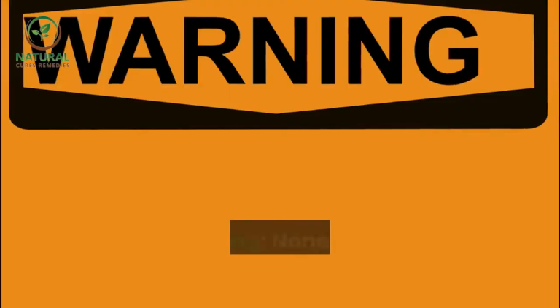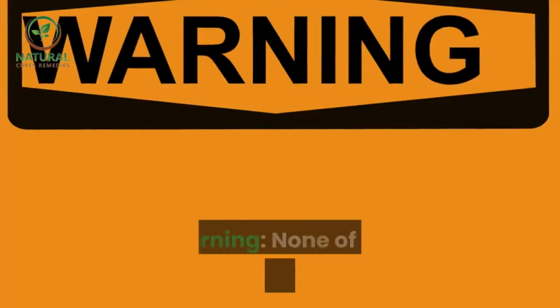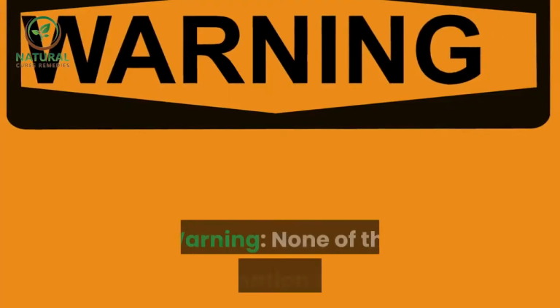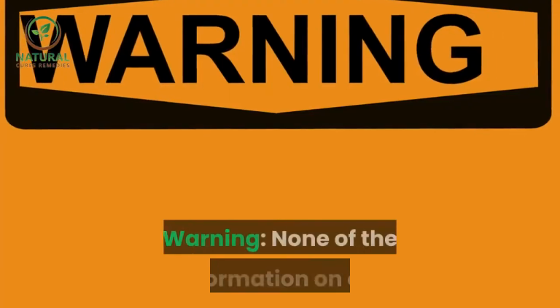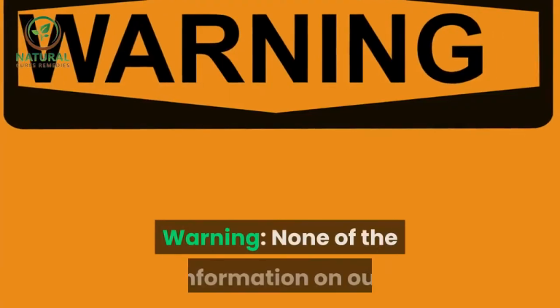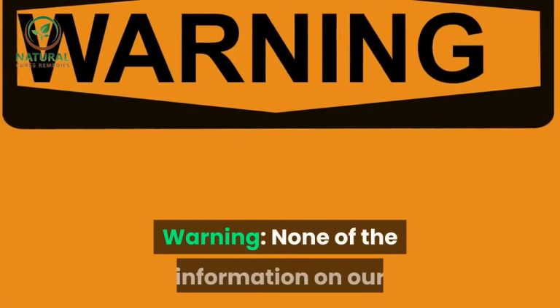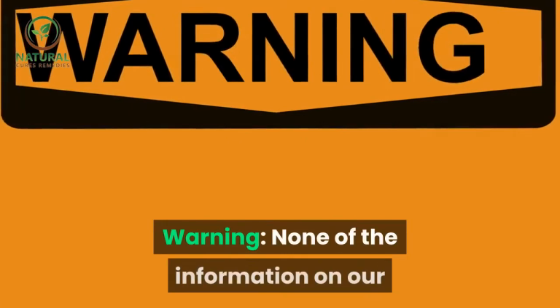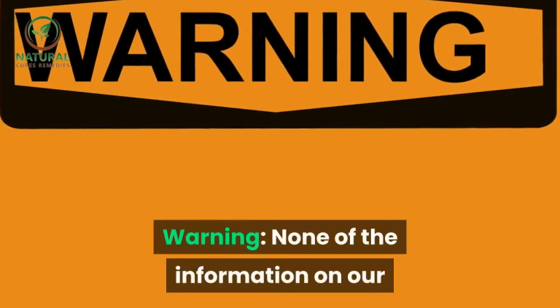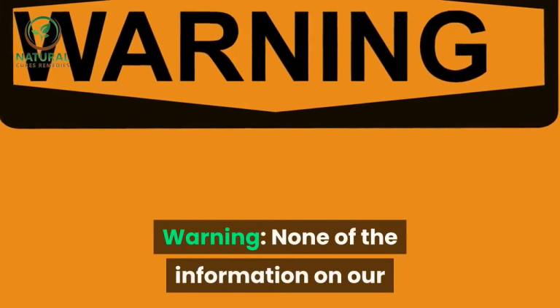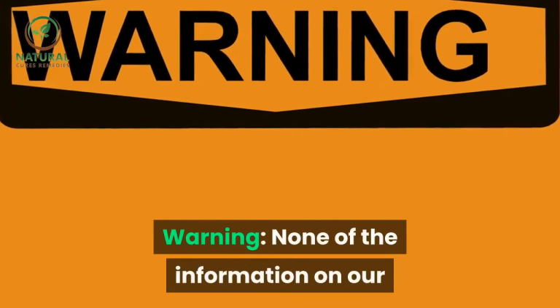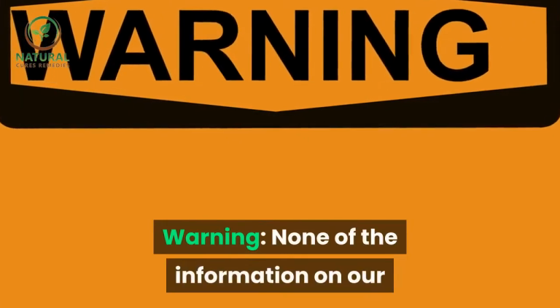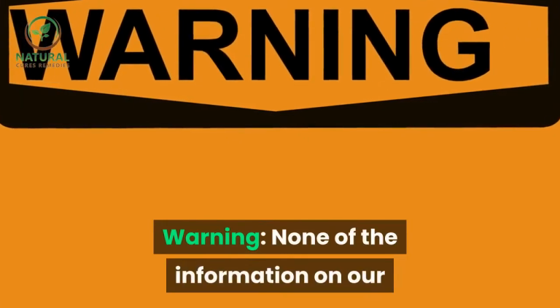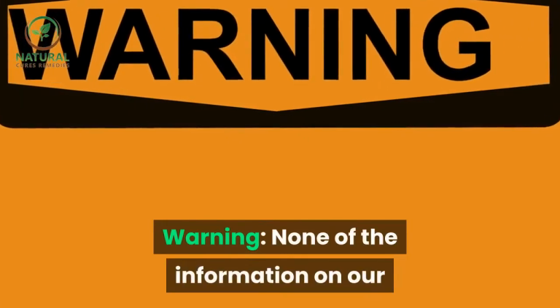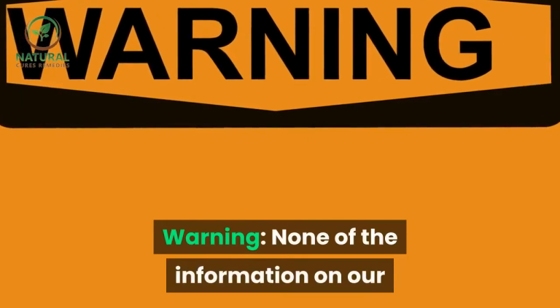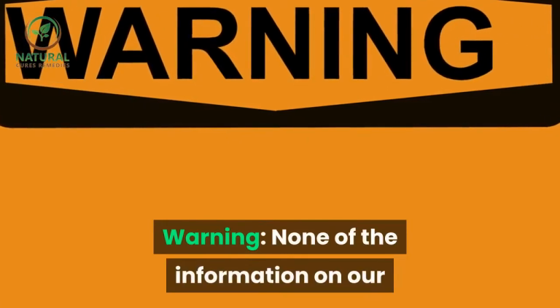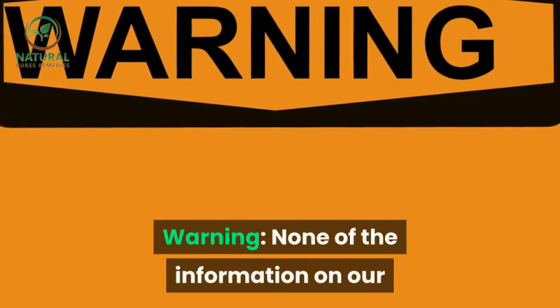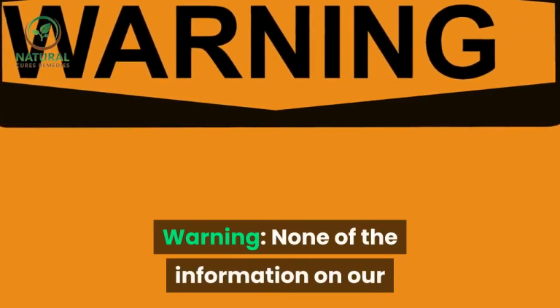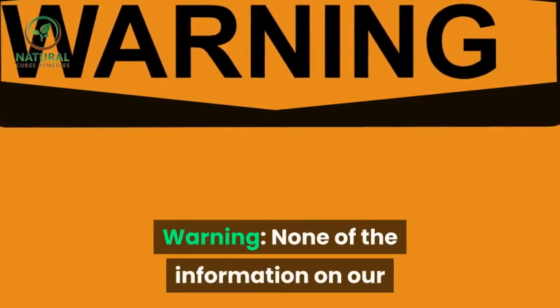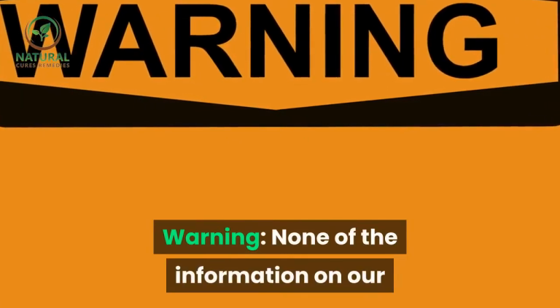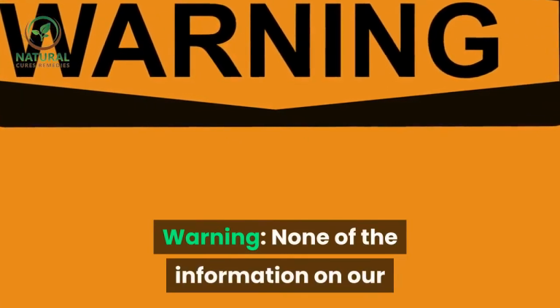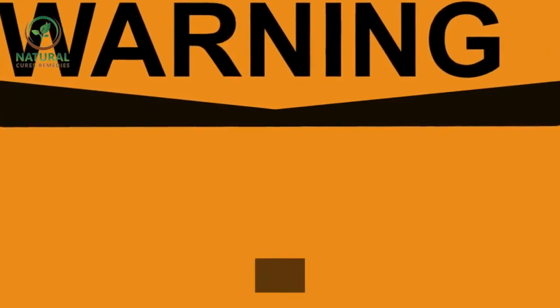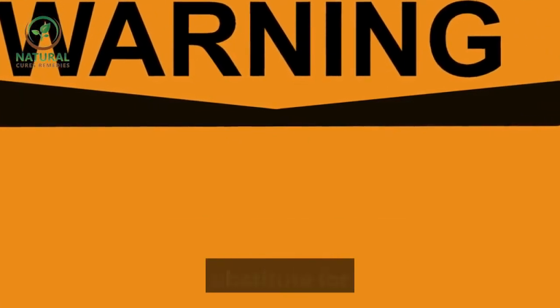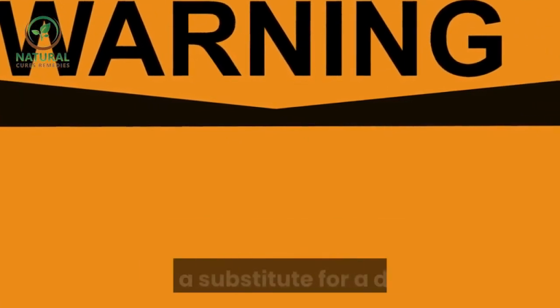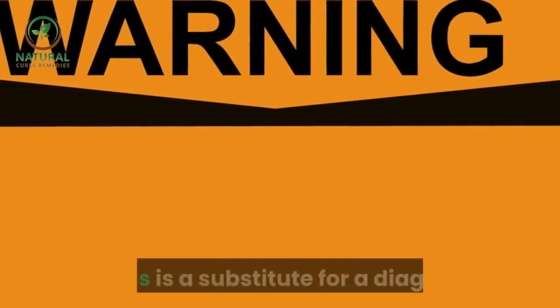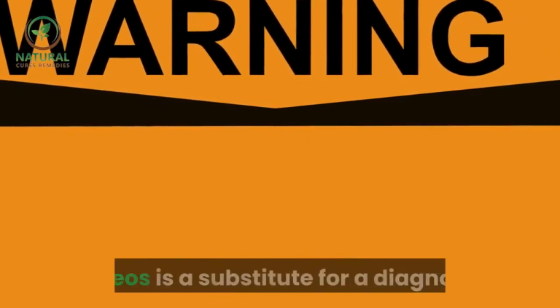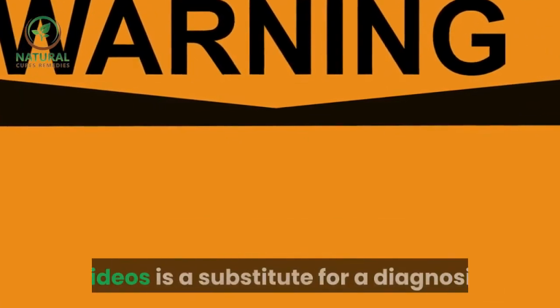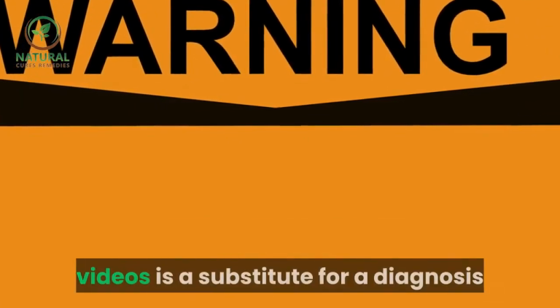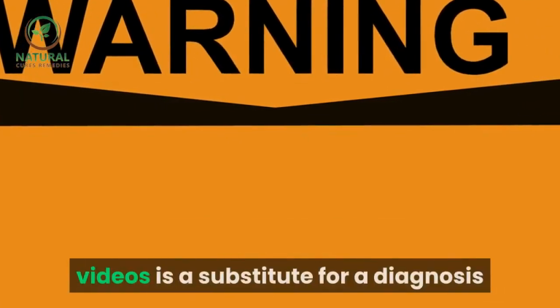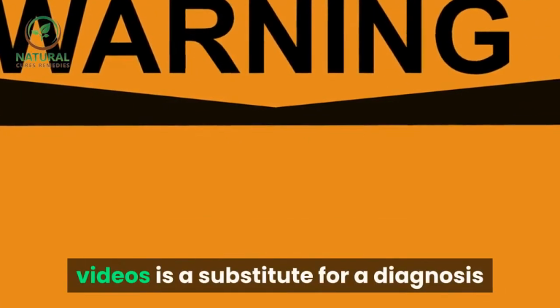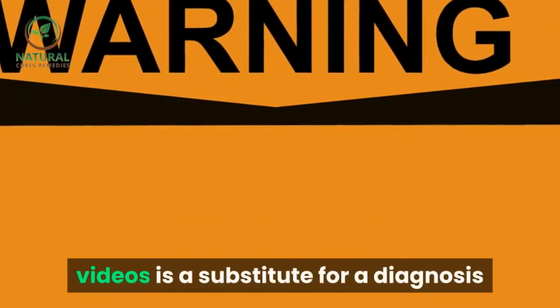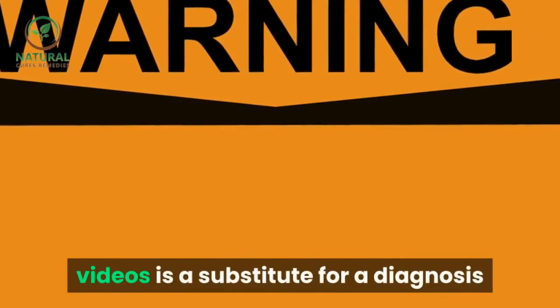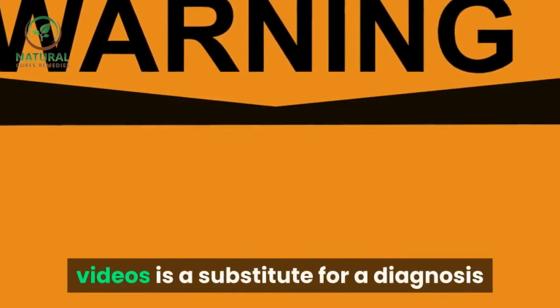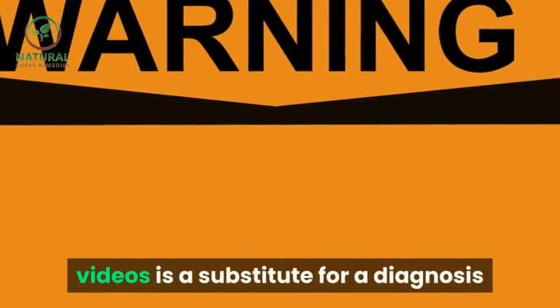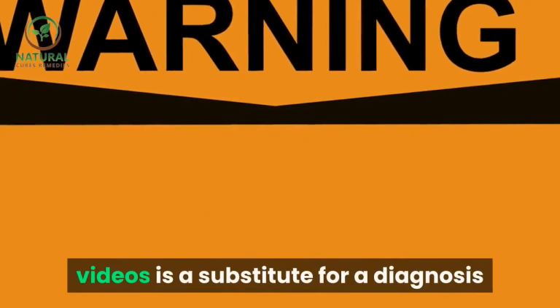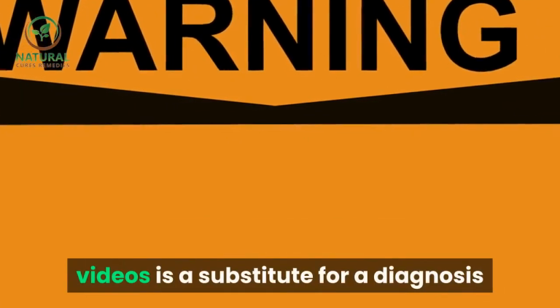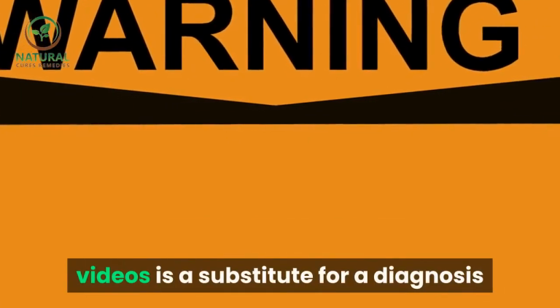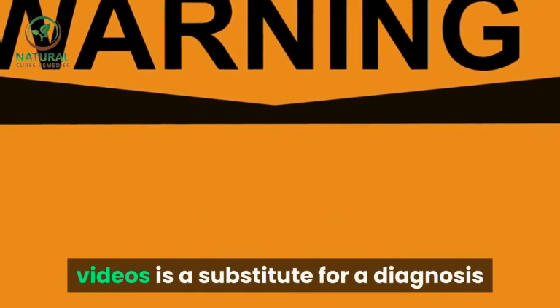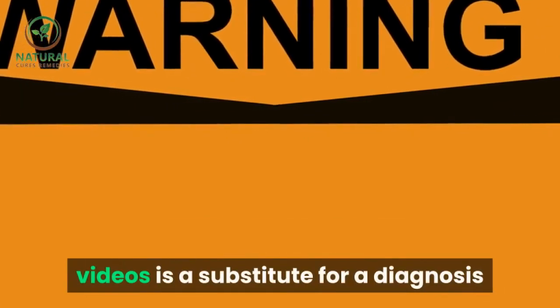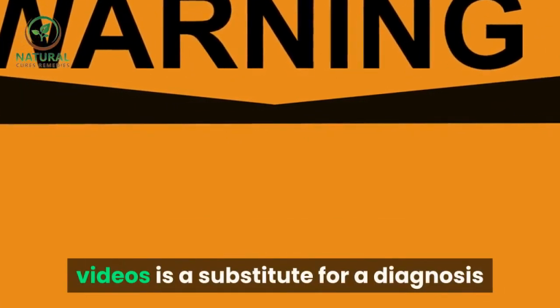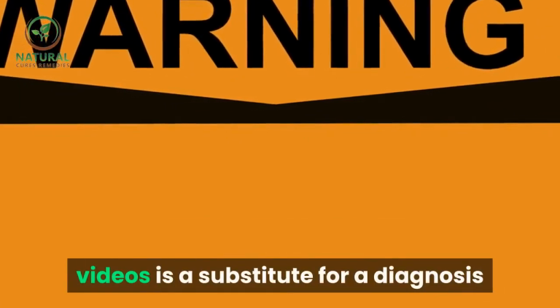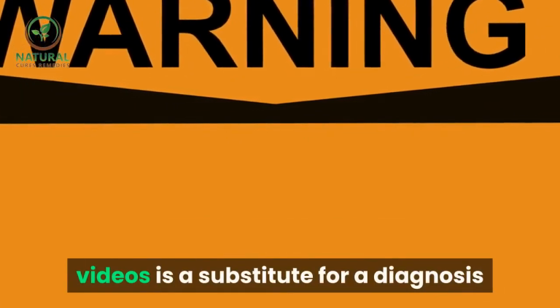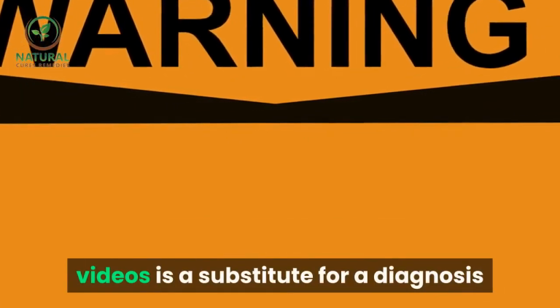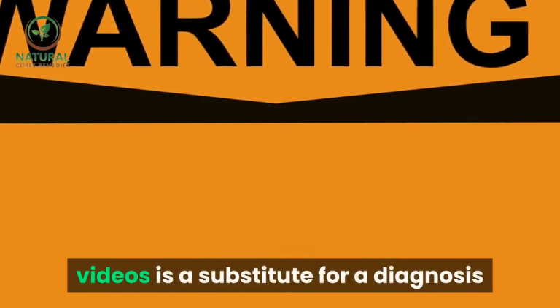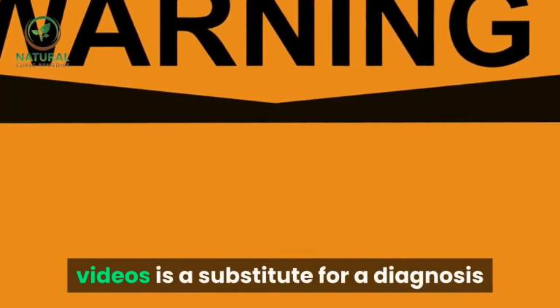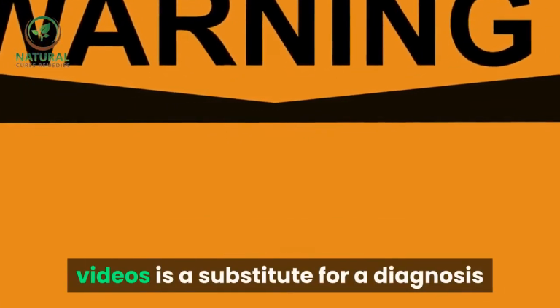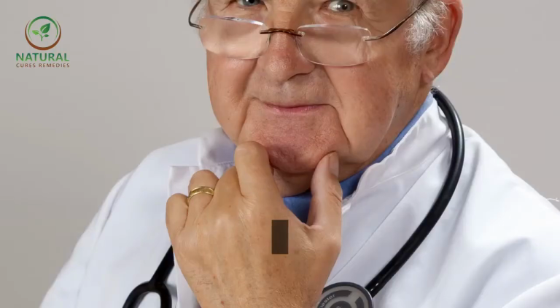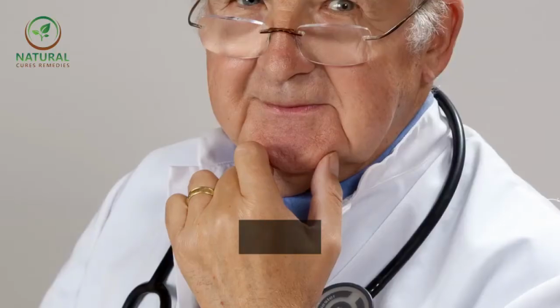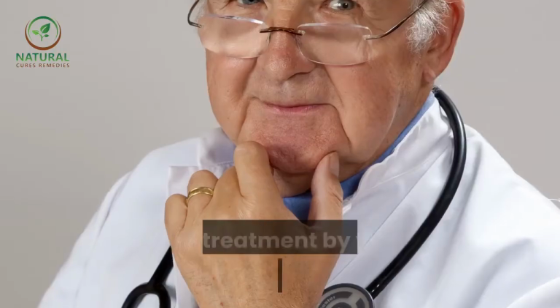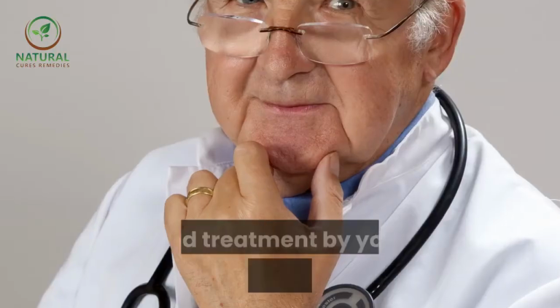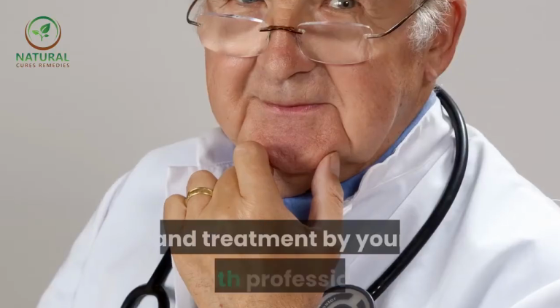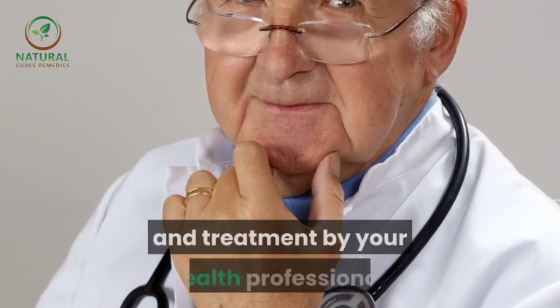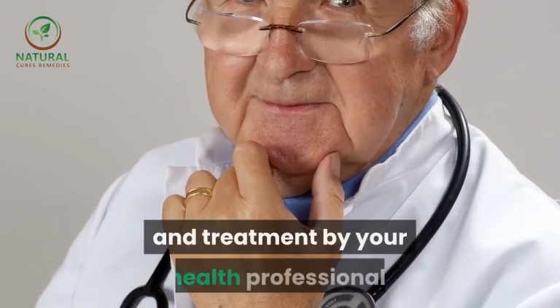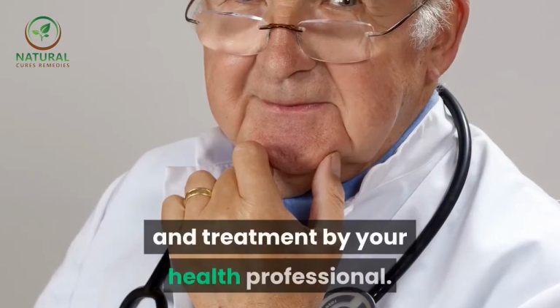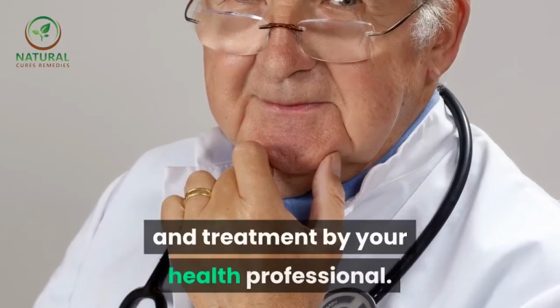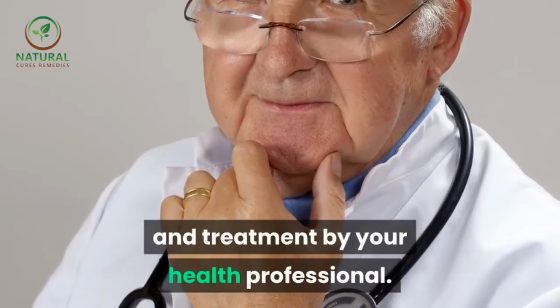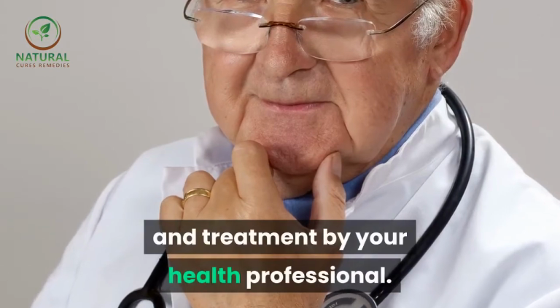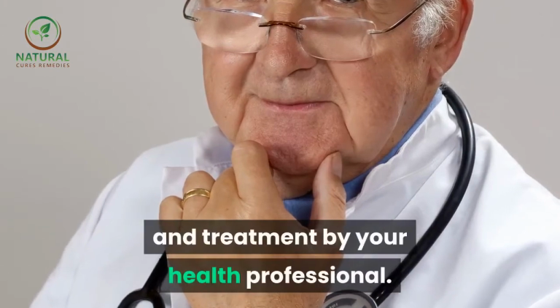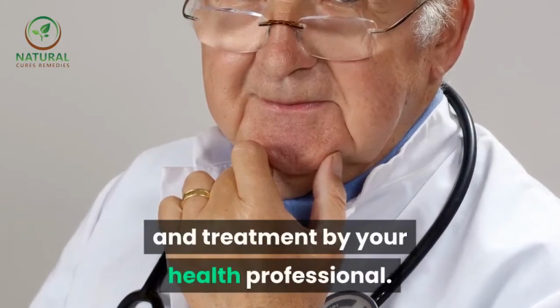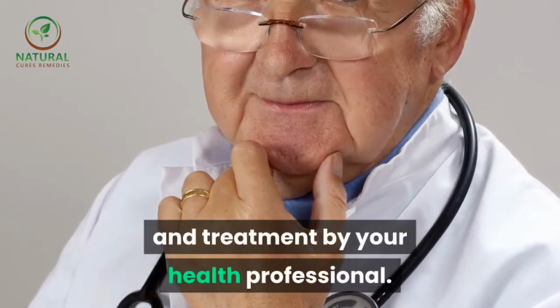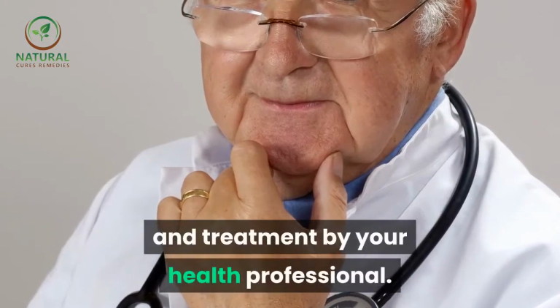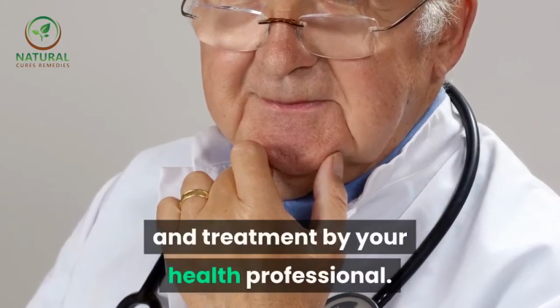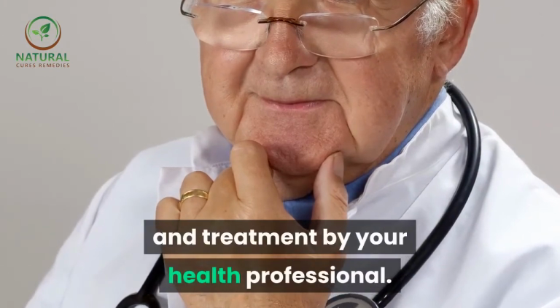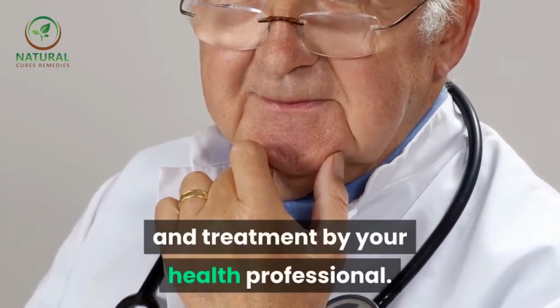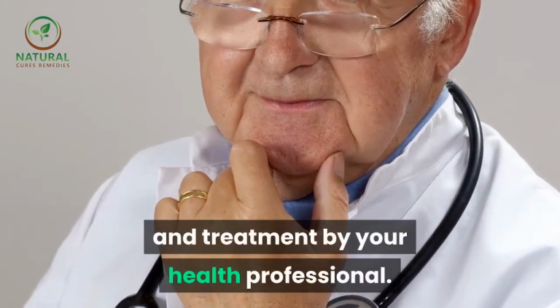None of the information on our videos is a substitute for a diagnosis and treatment by your health professional.